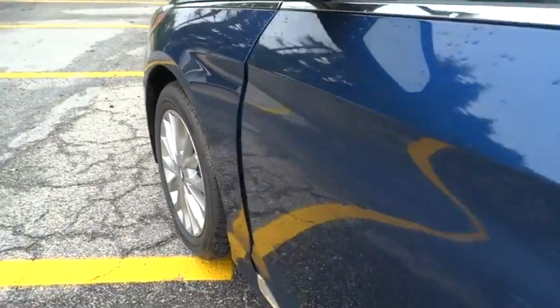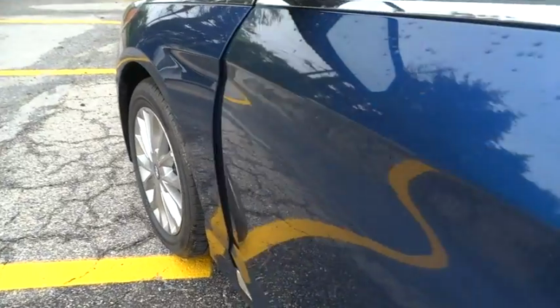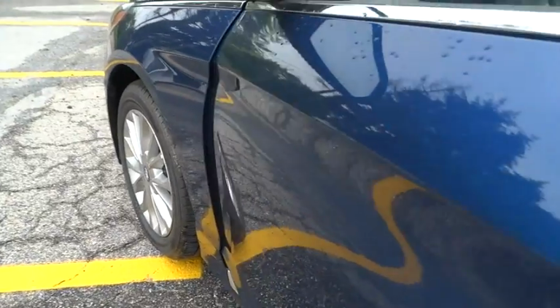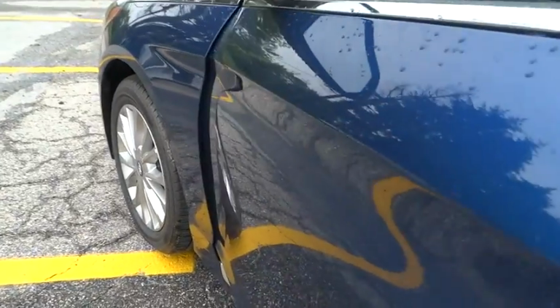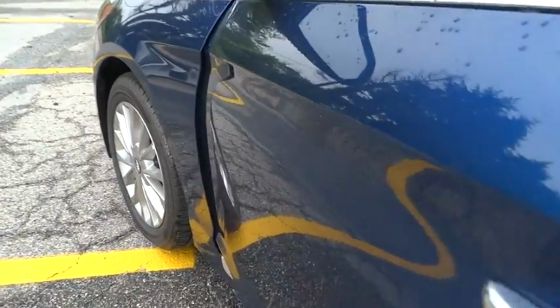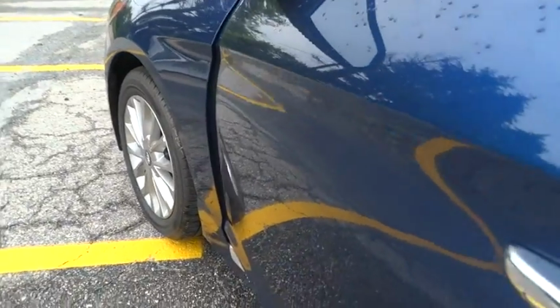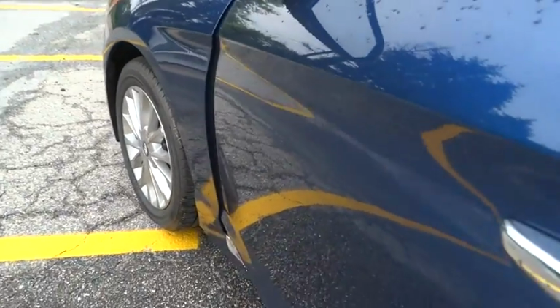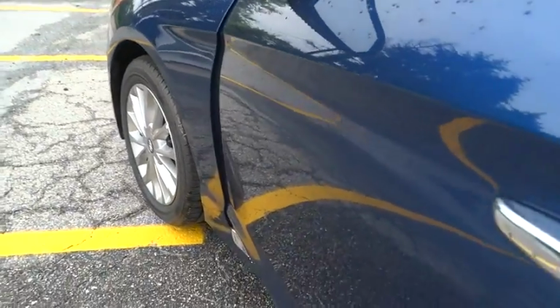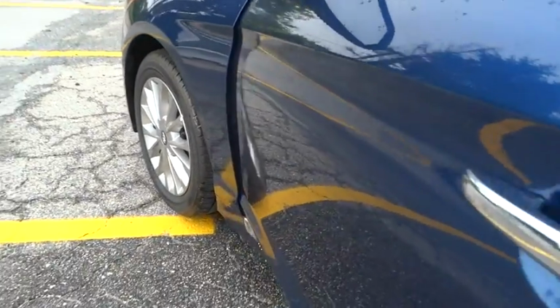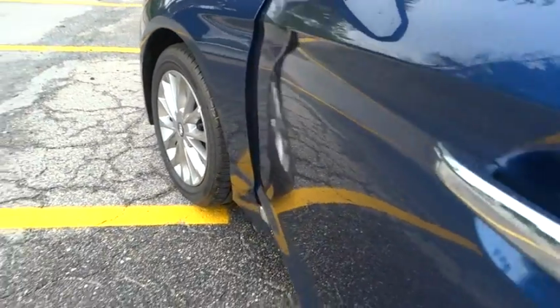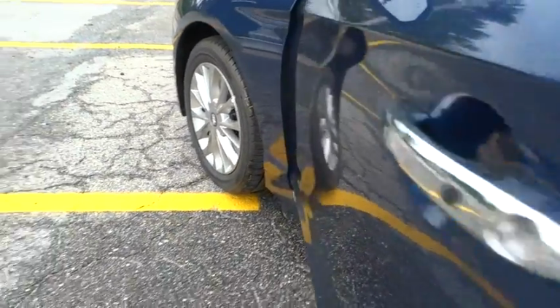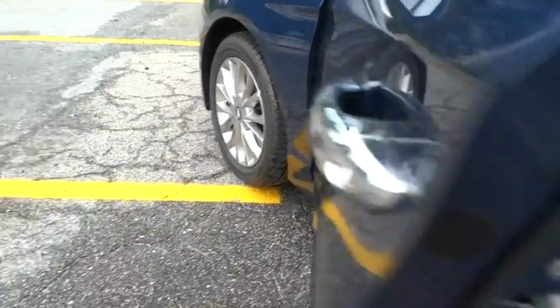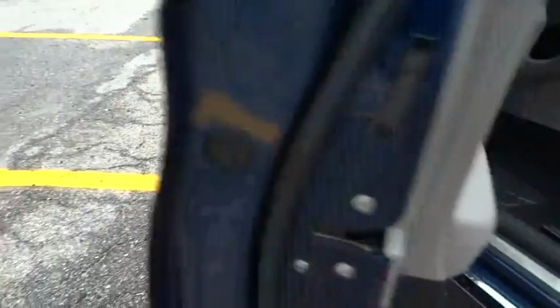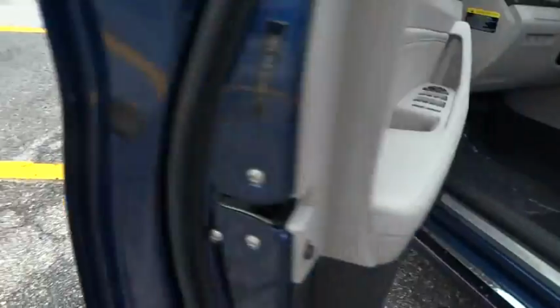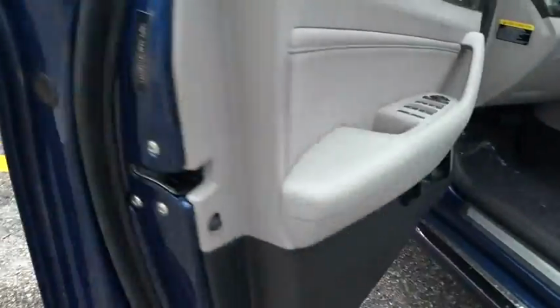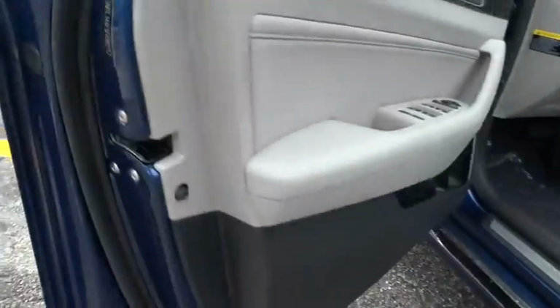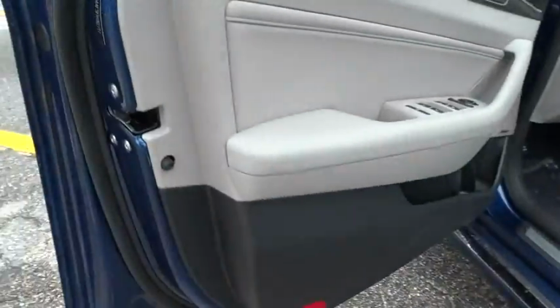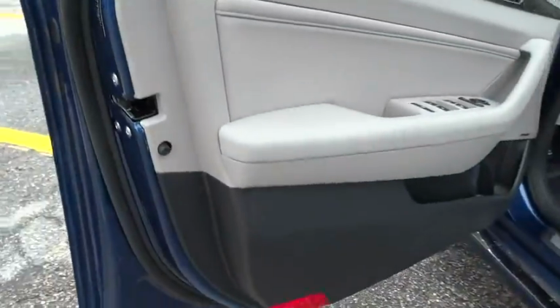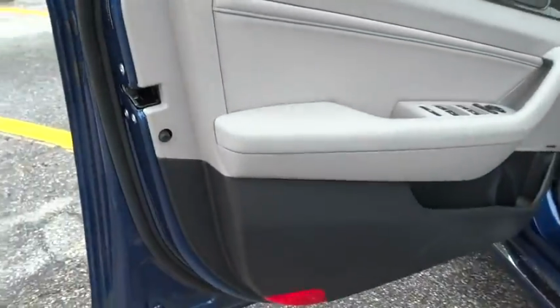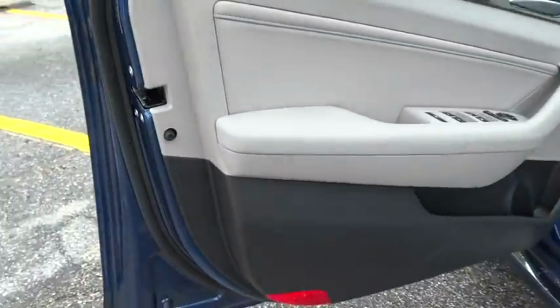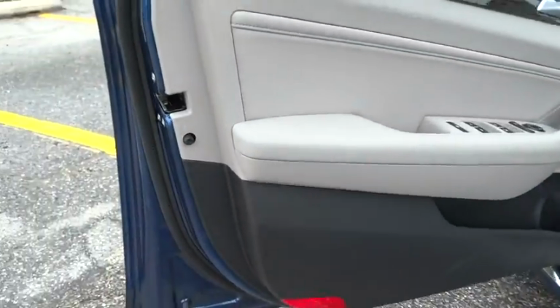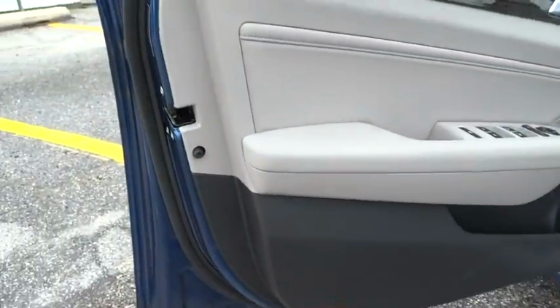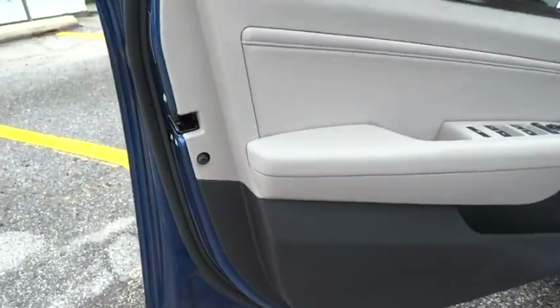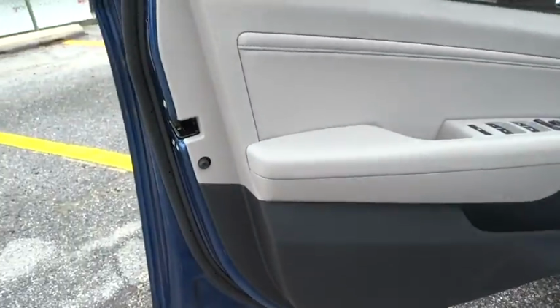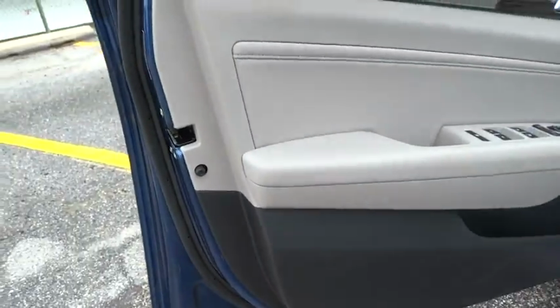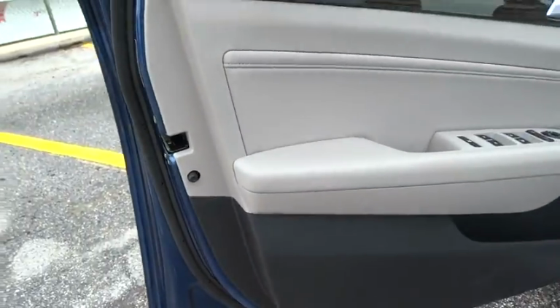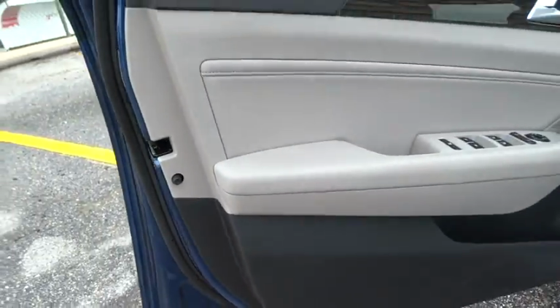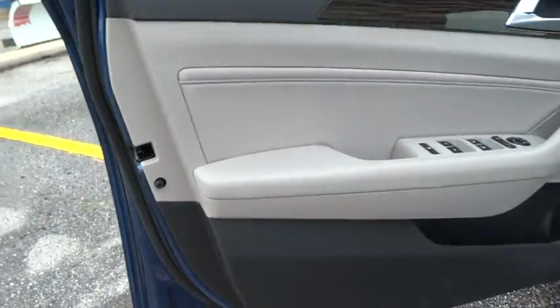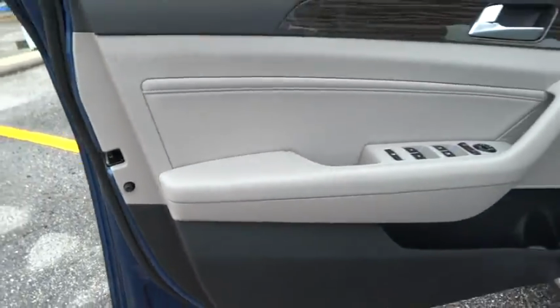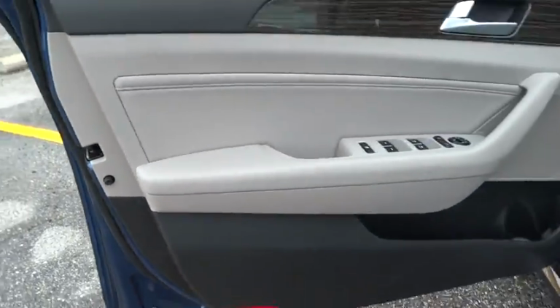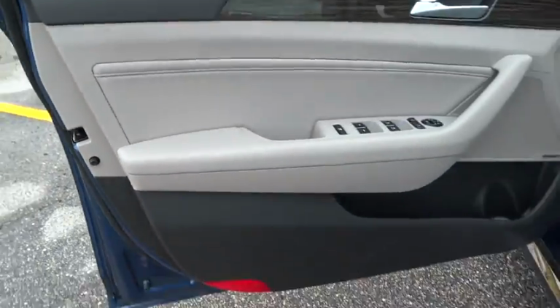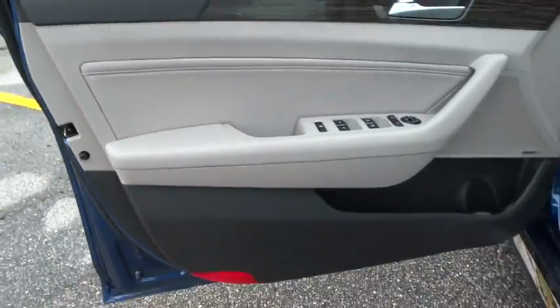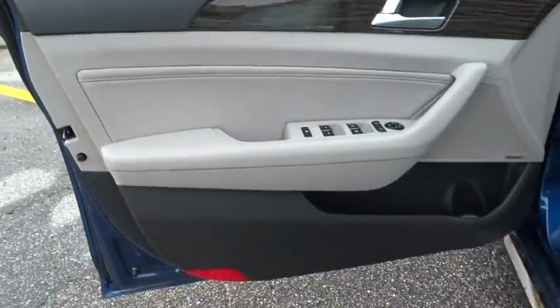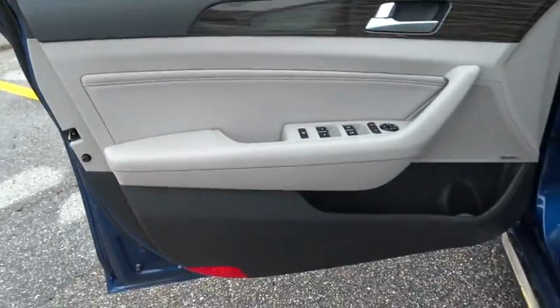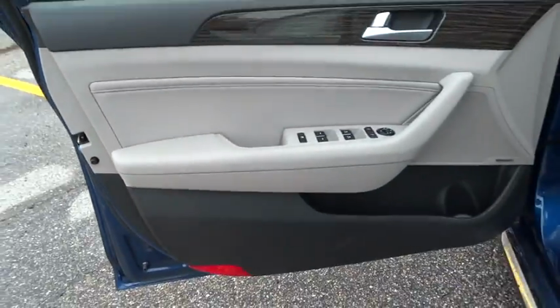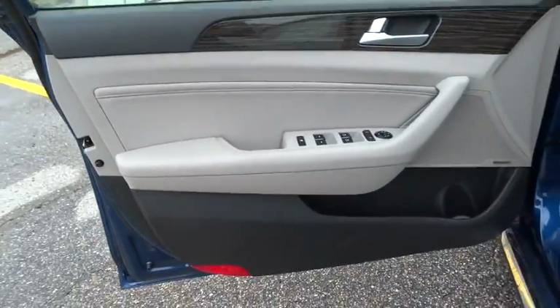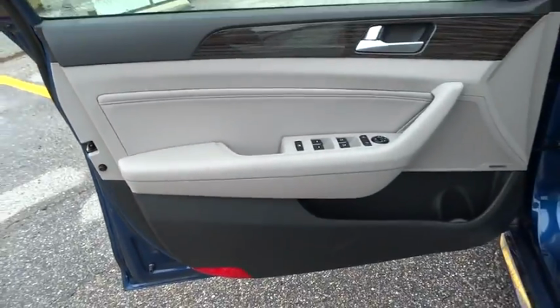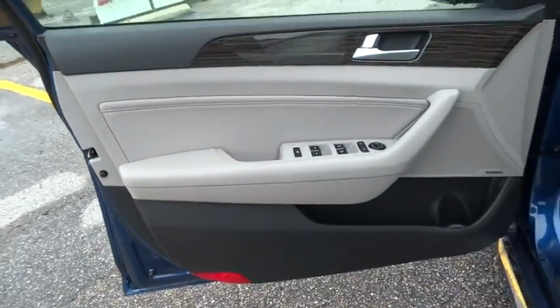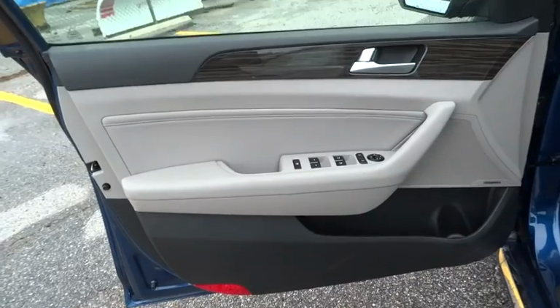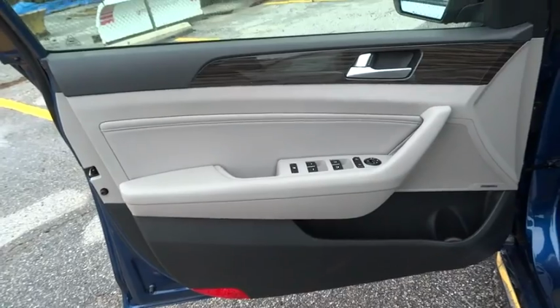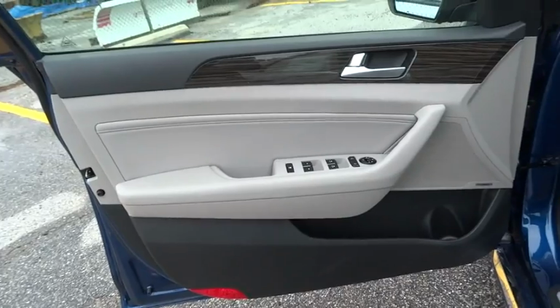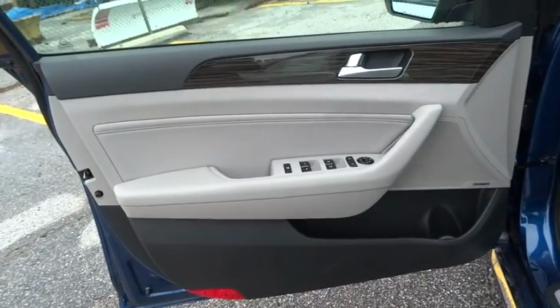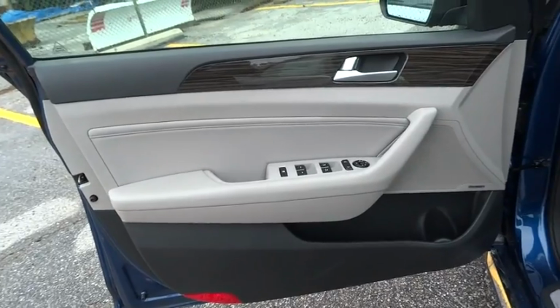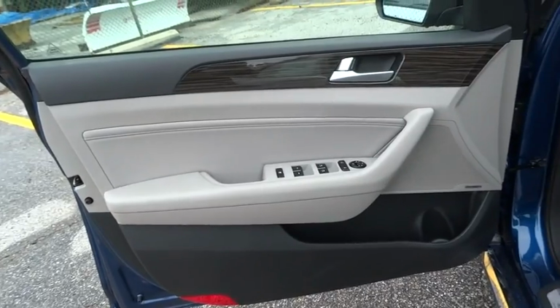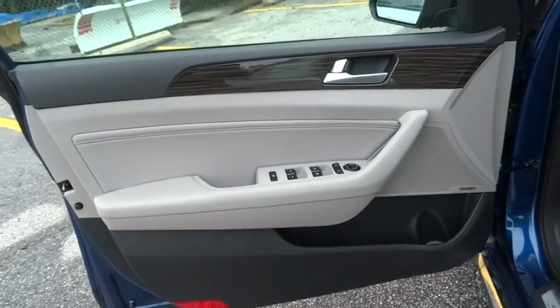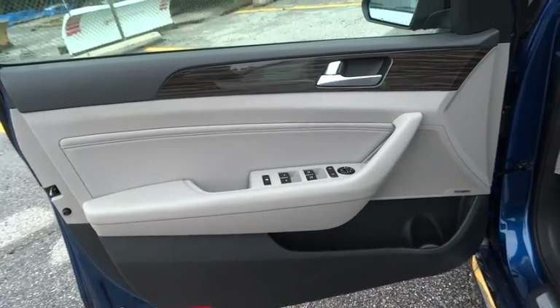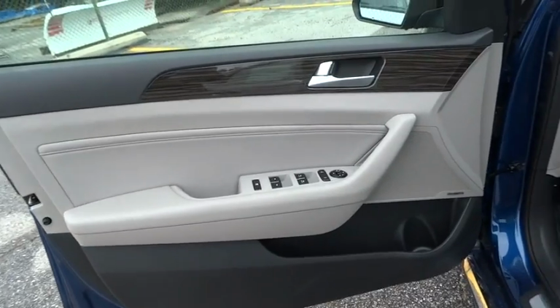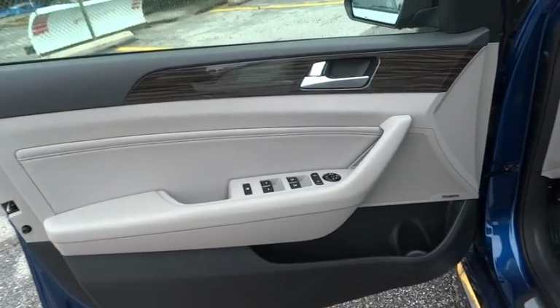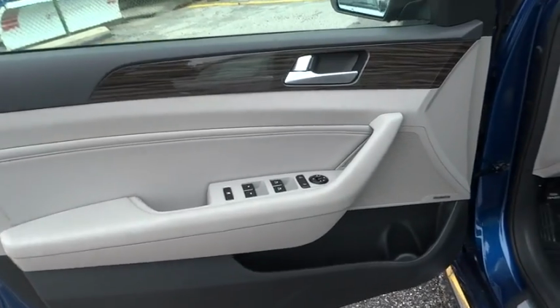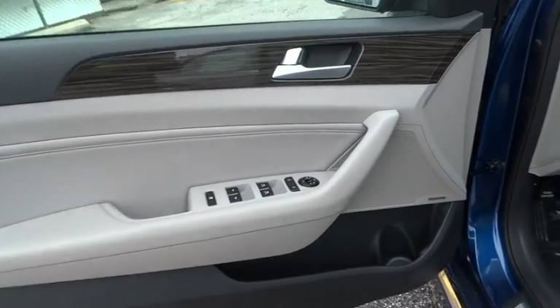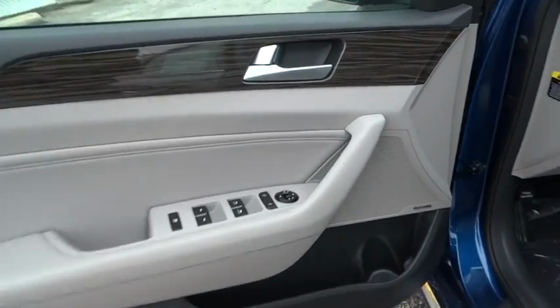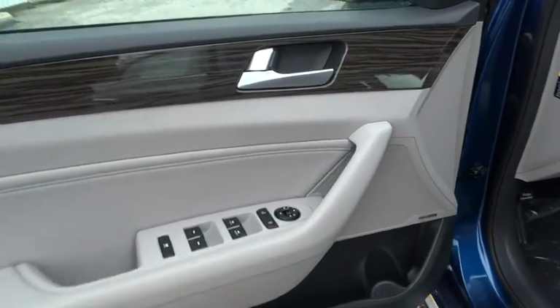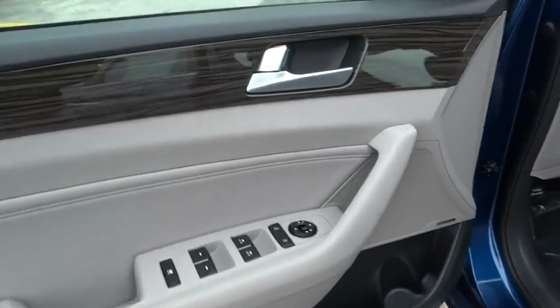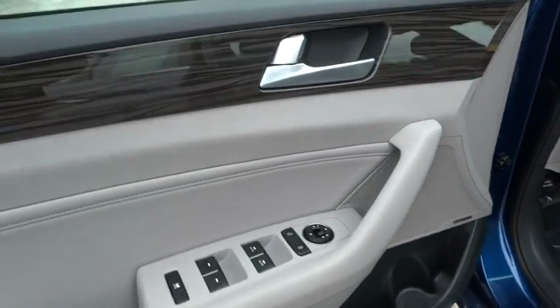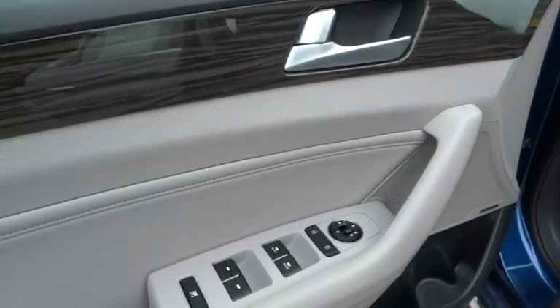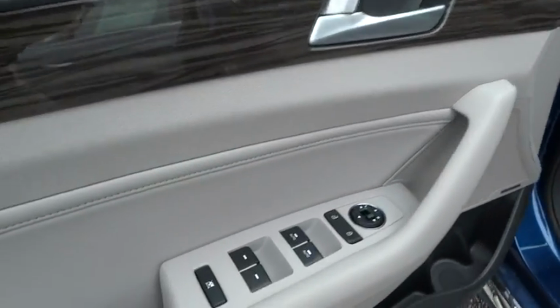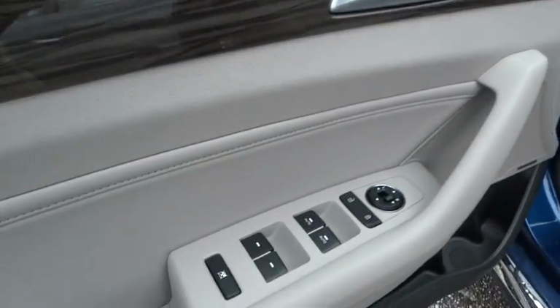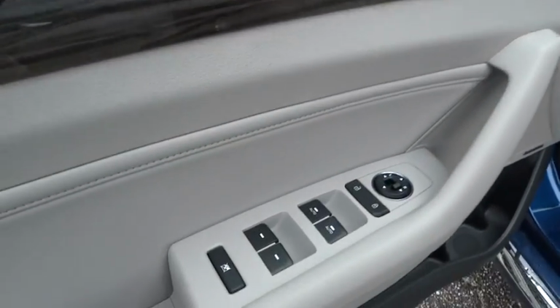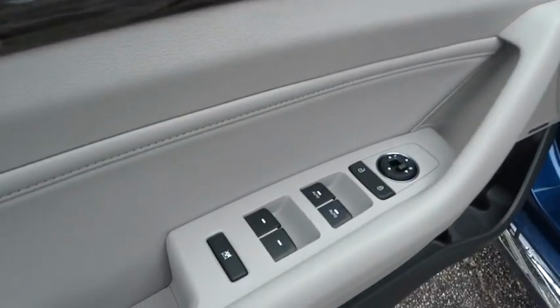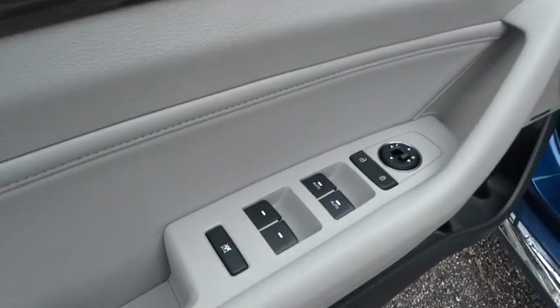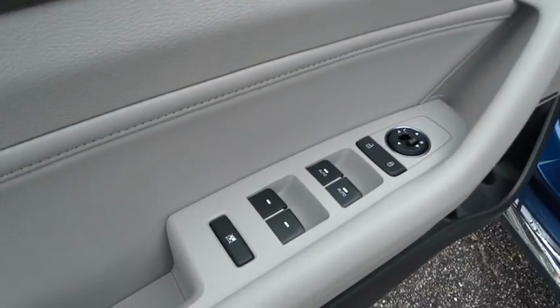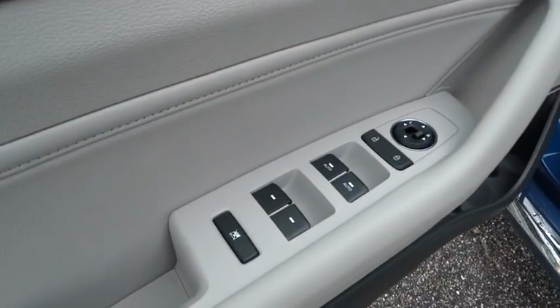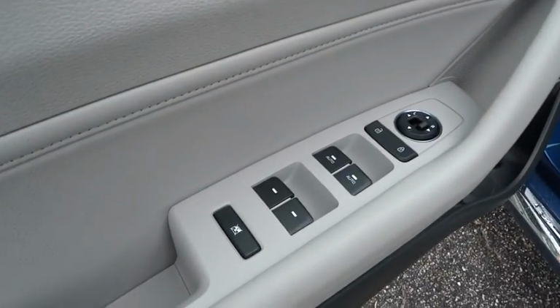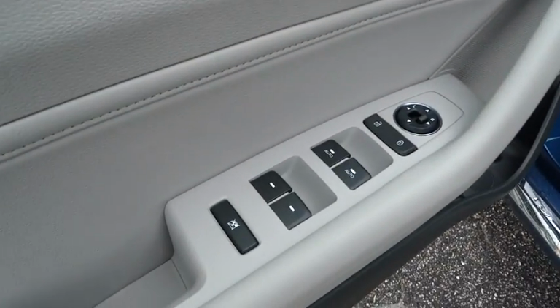Premium sound system, universal garage door opener, climate control, AM-FM stereo radio, and bucket seats.